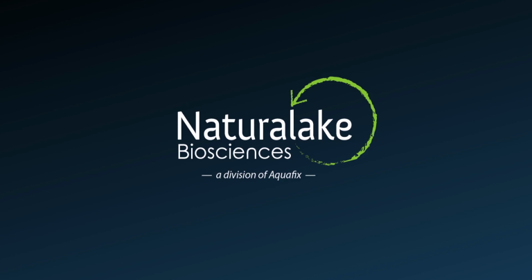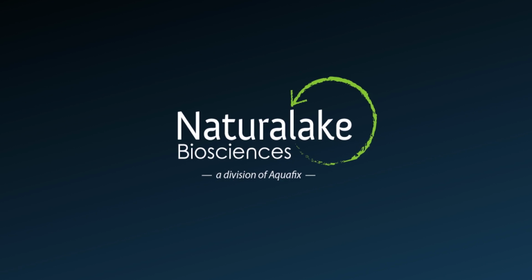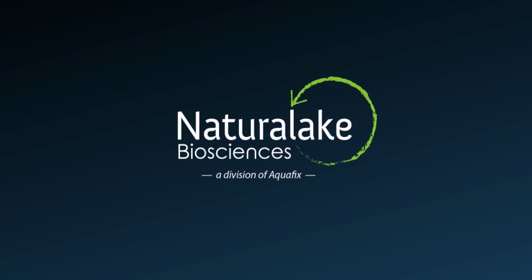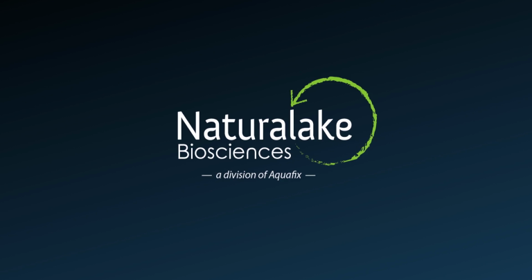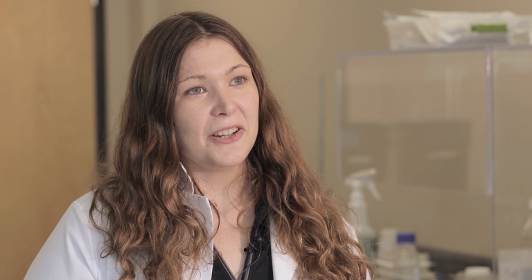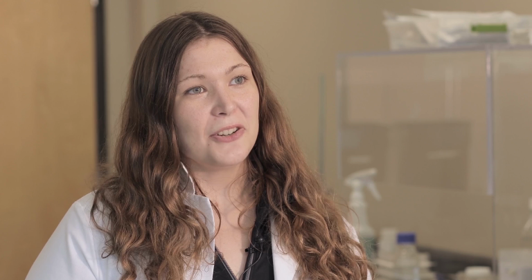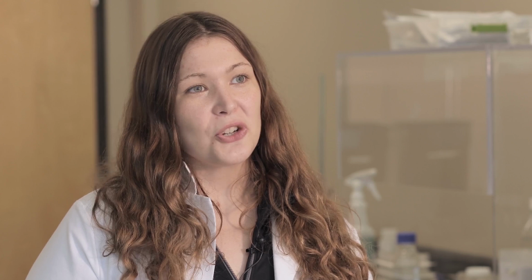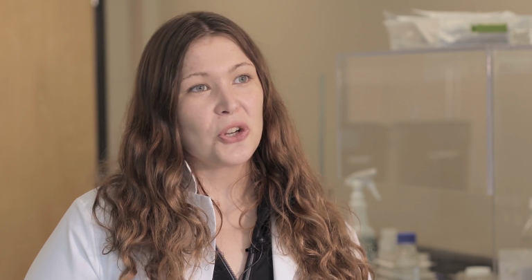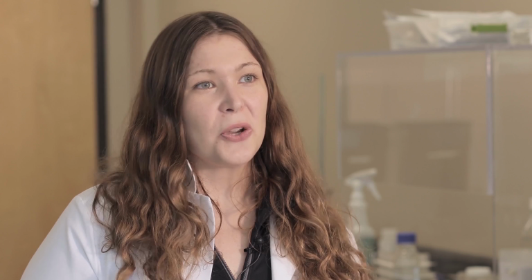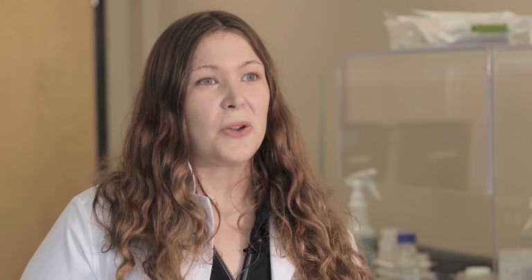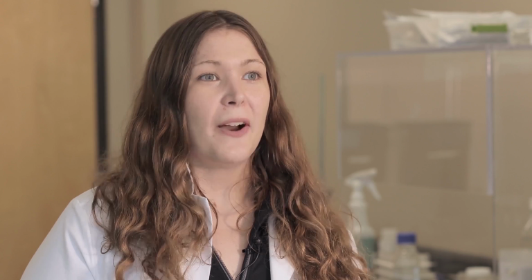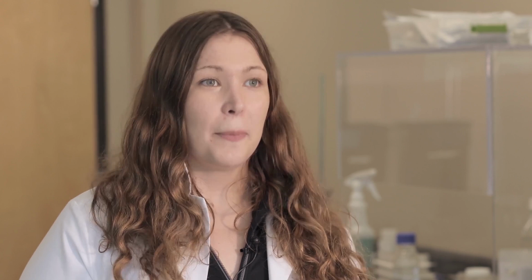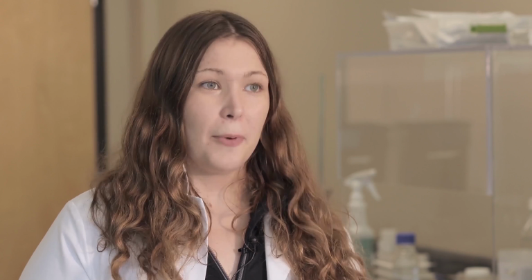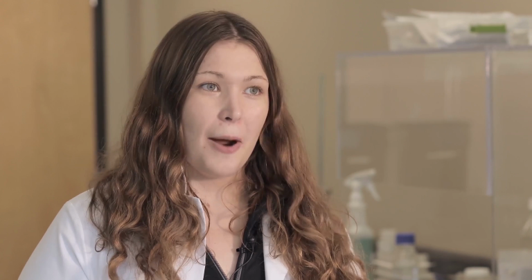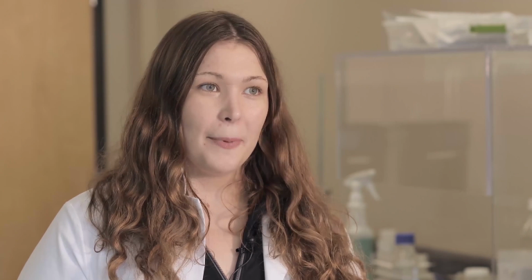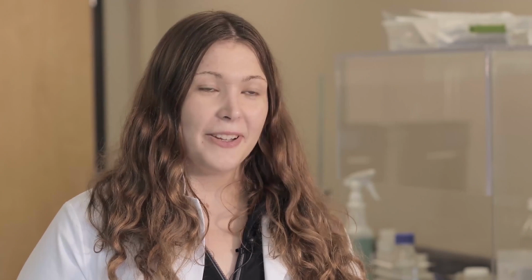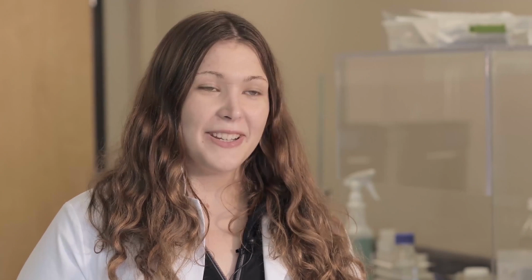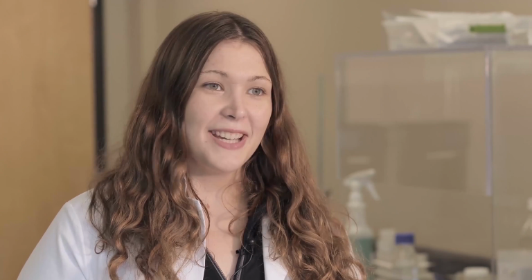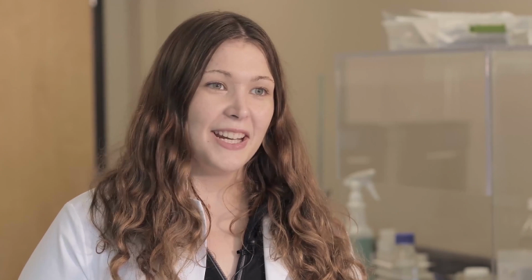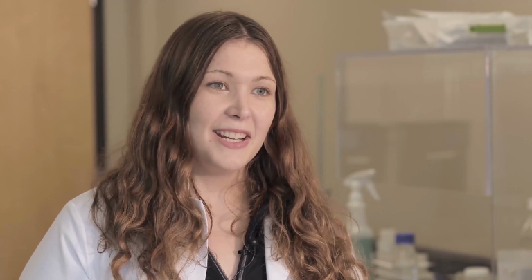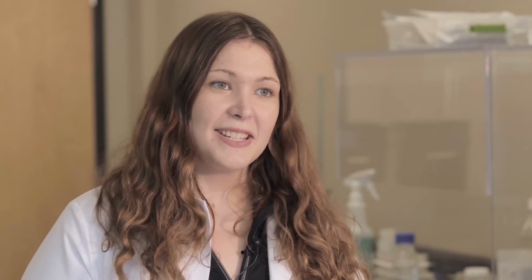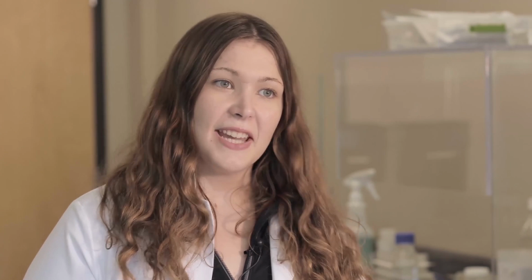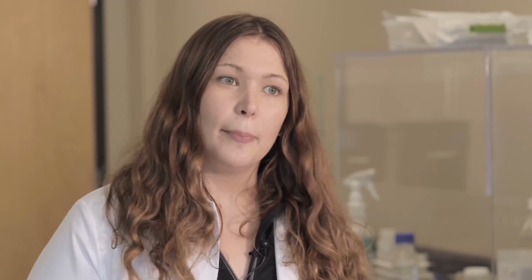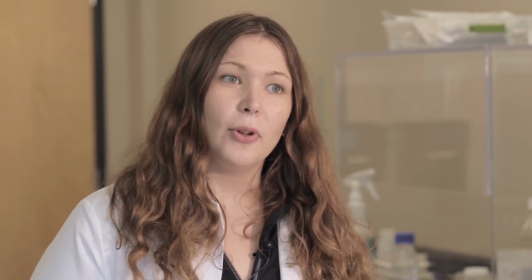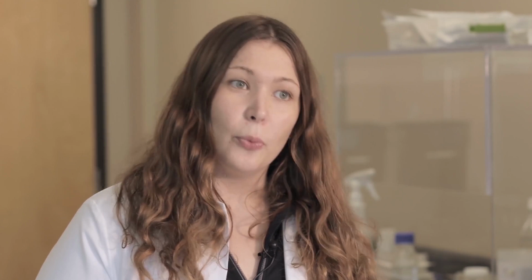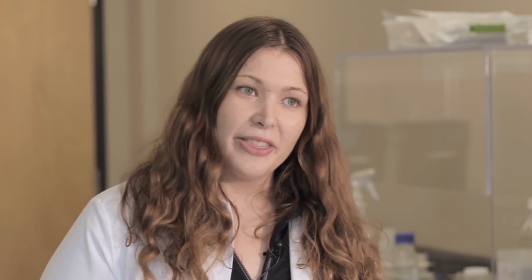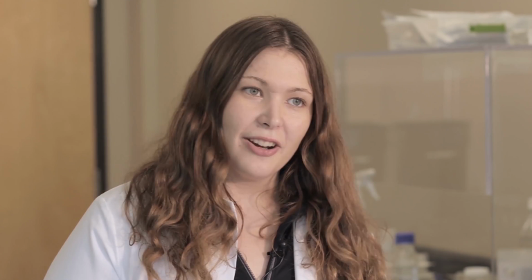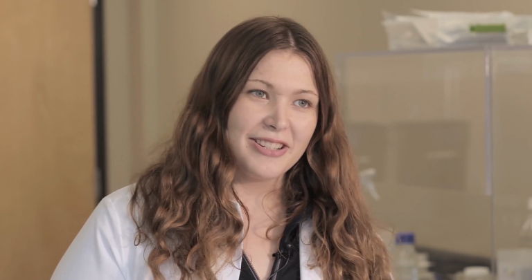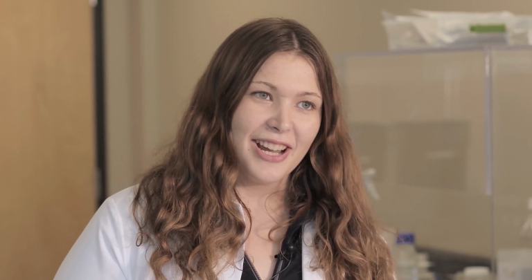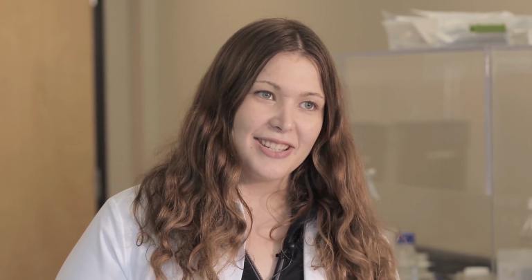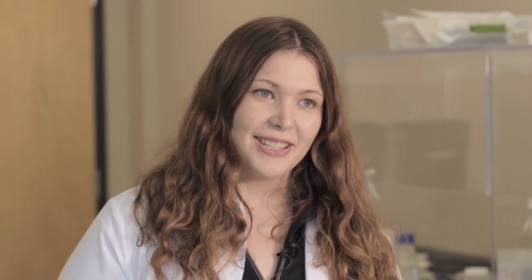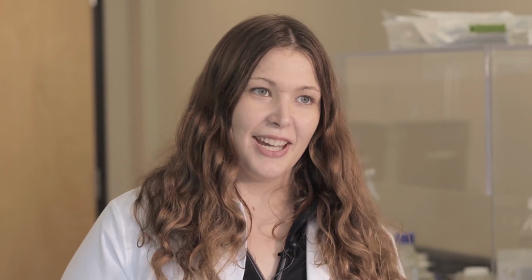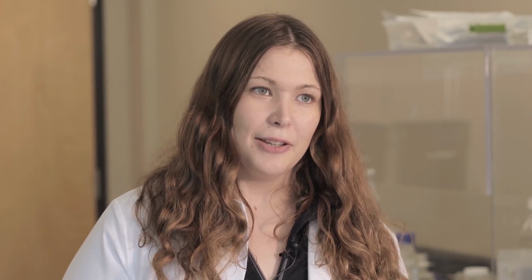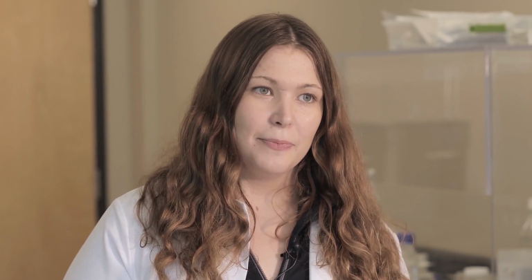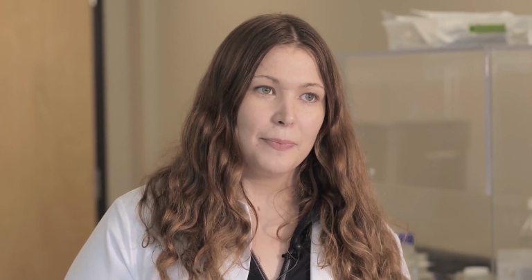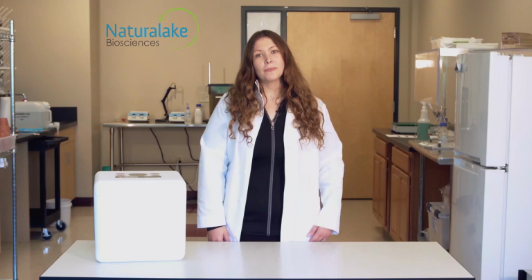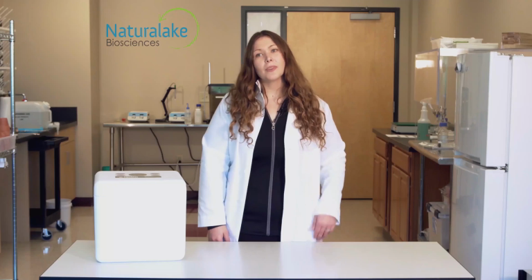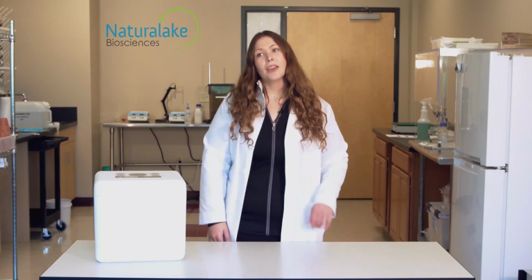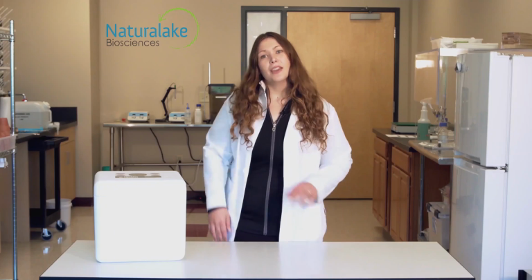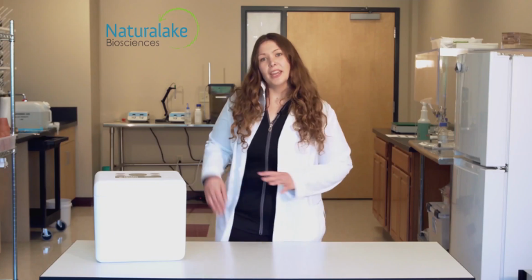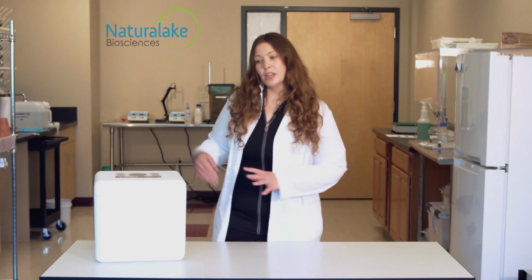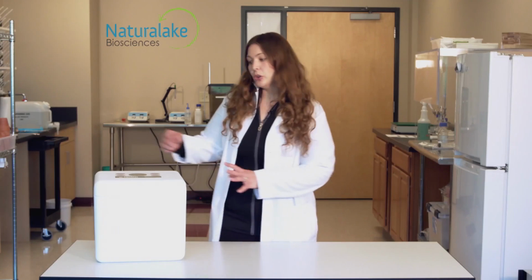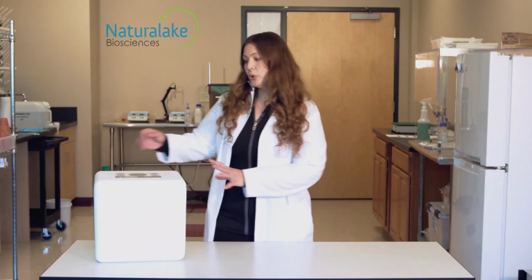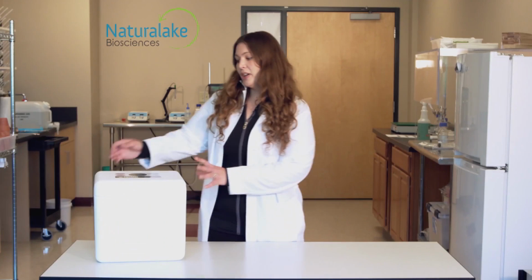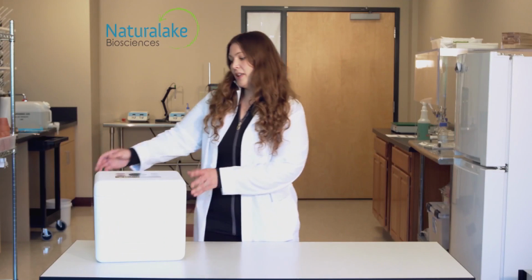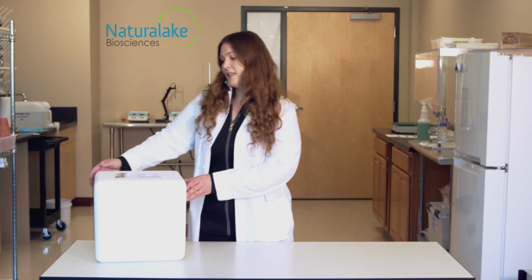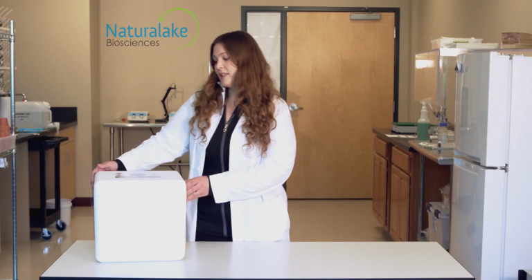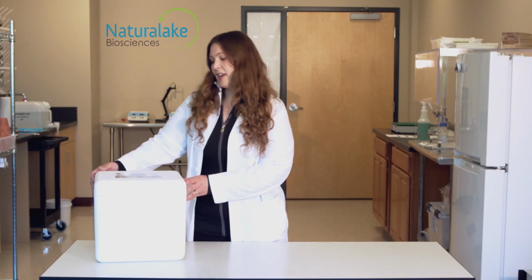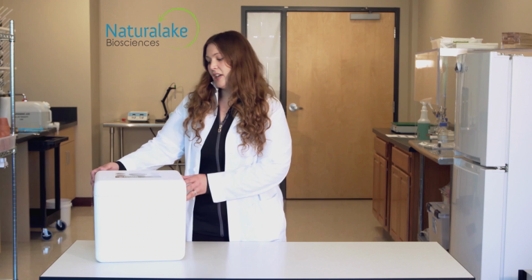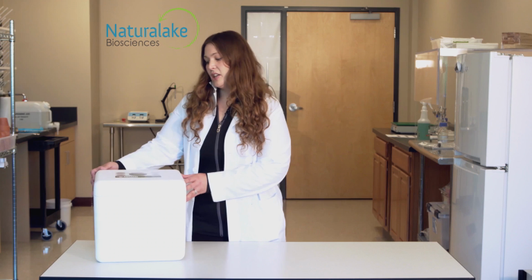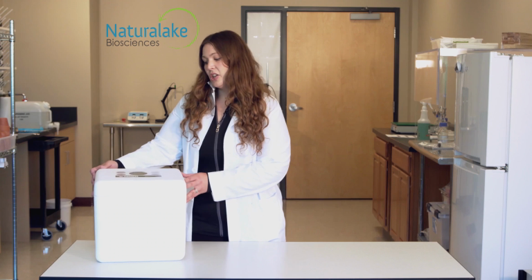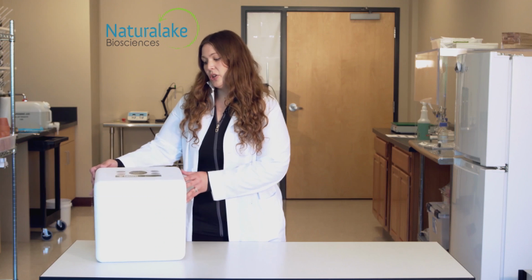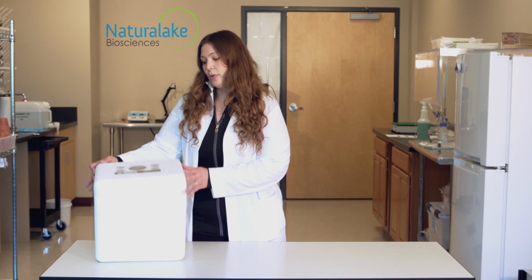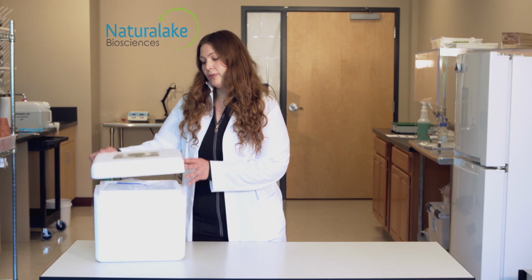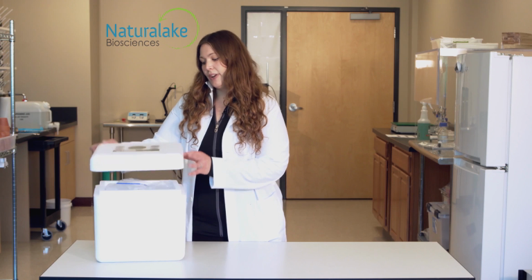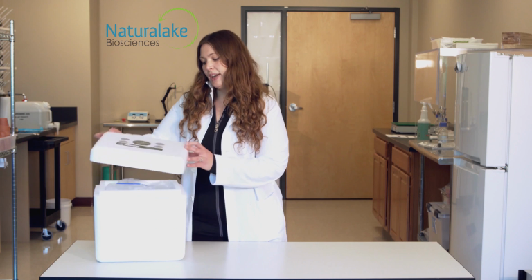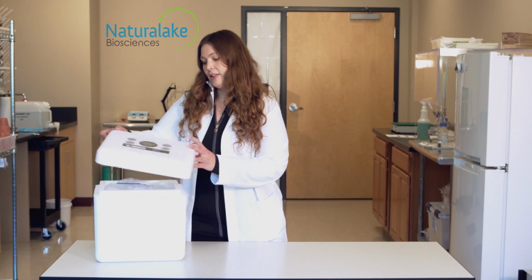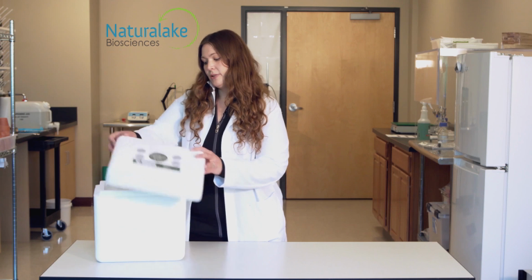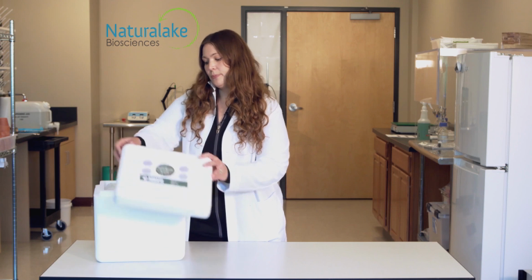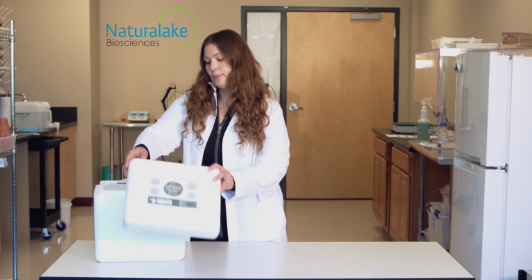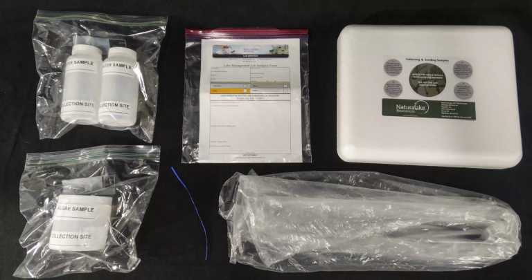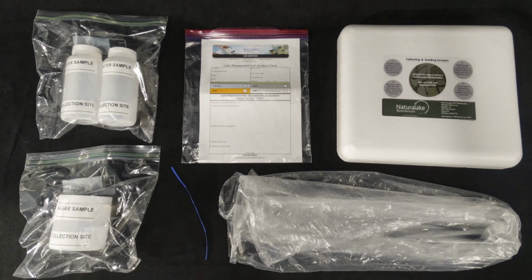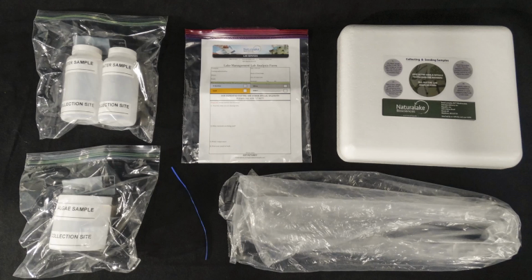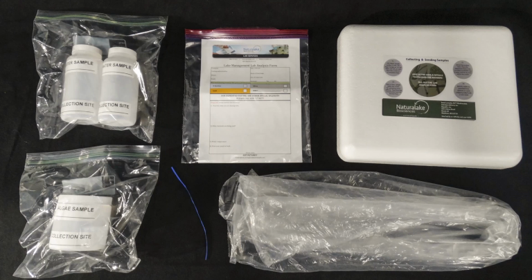We are here to show you how to properly send in a sample with our test kit. Included in this kit, you will find the following.